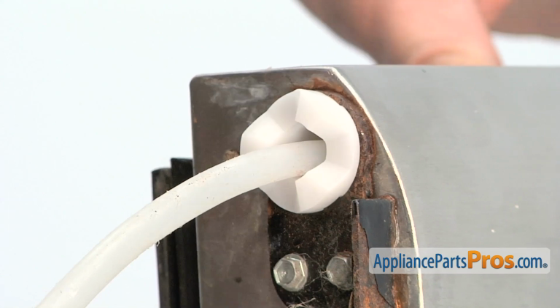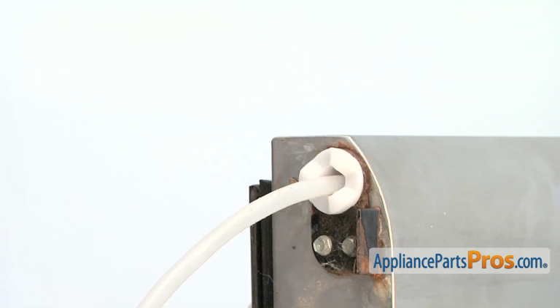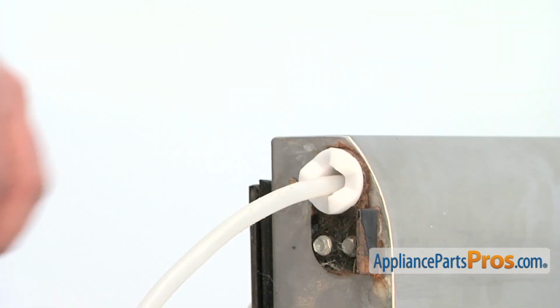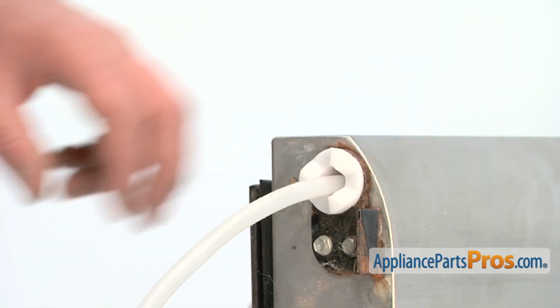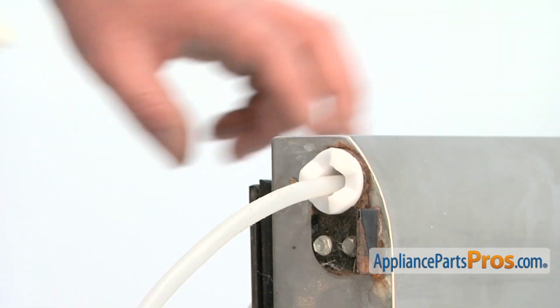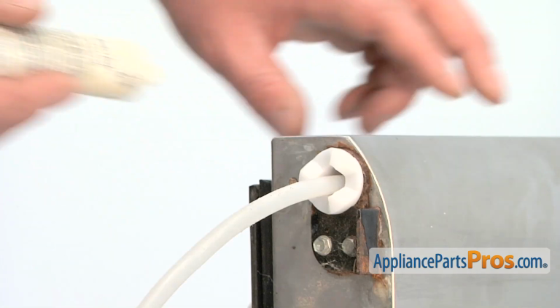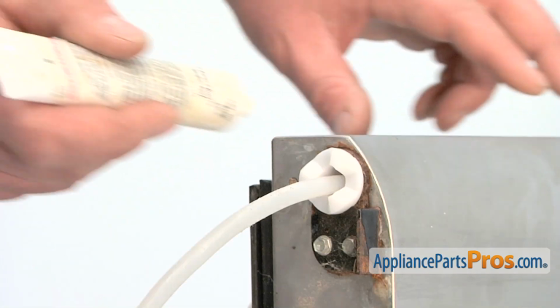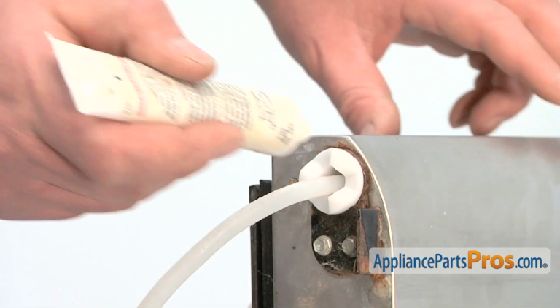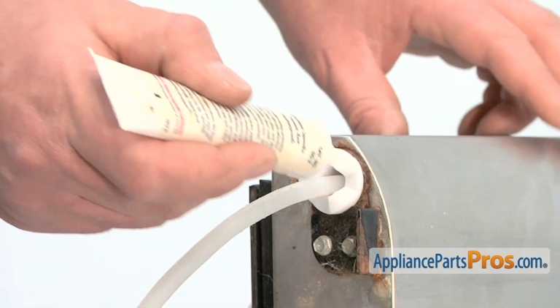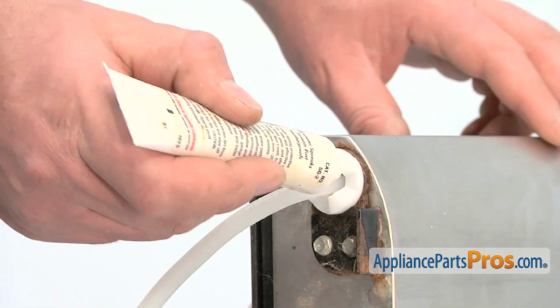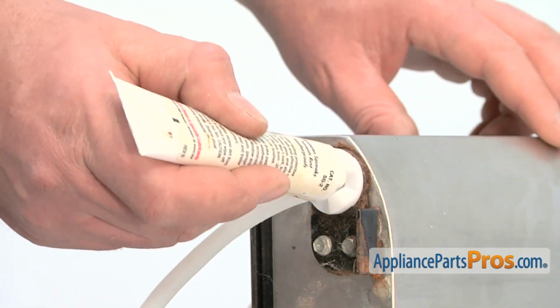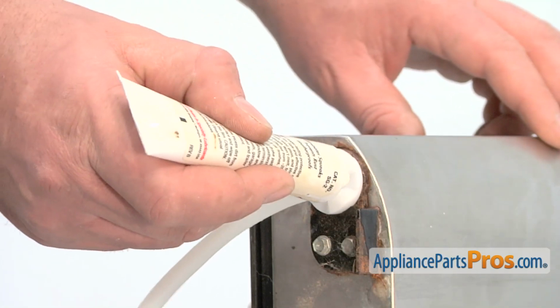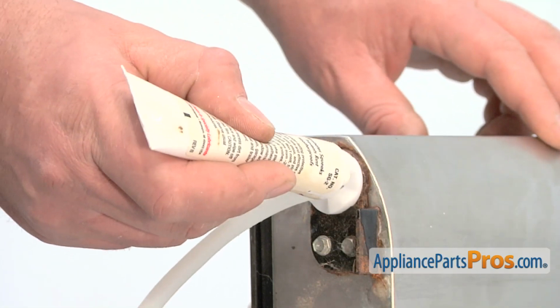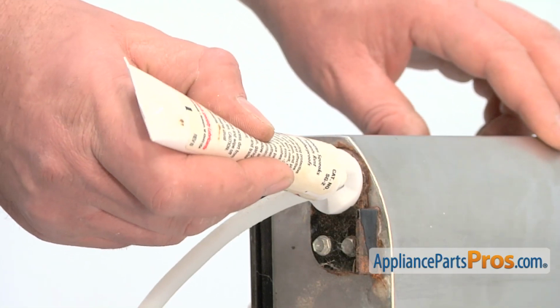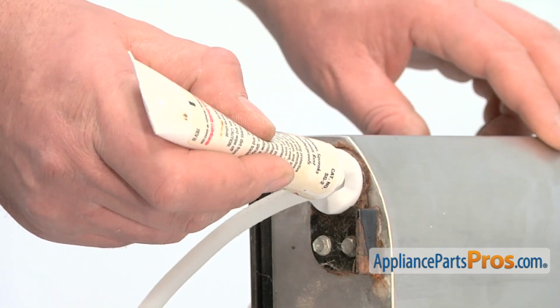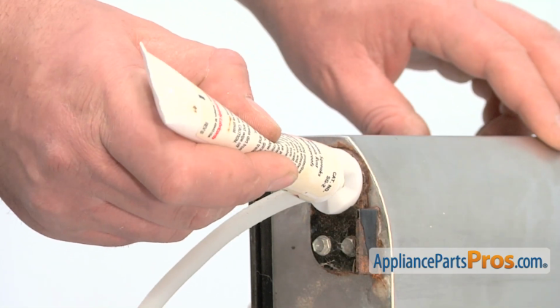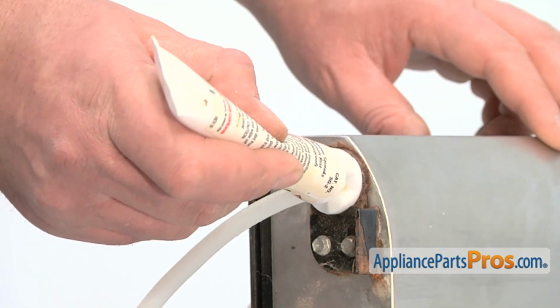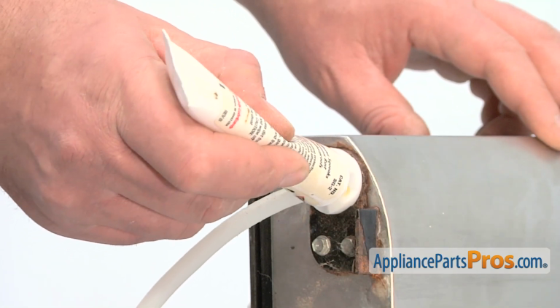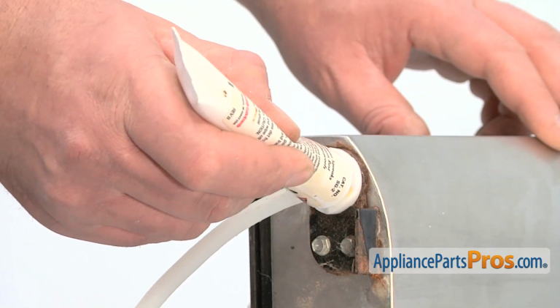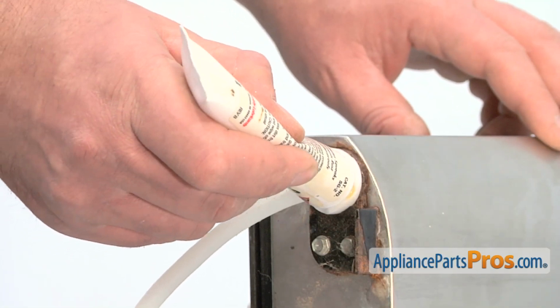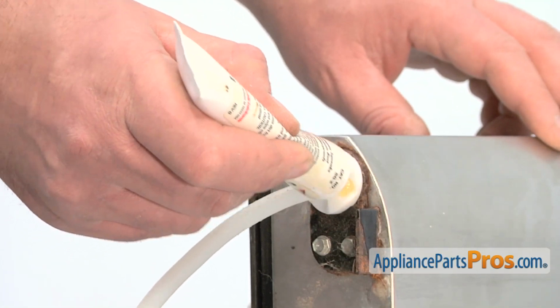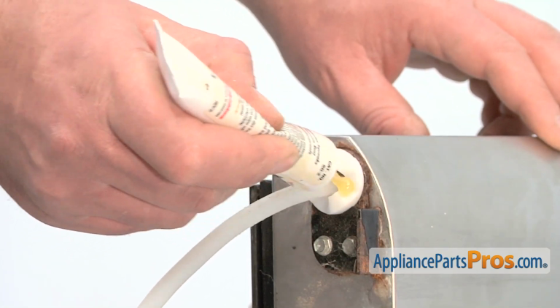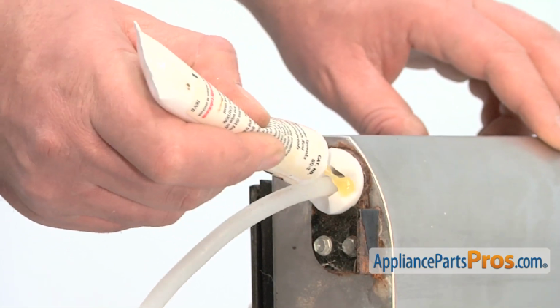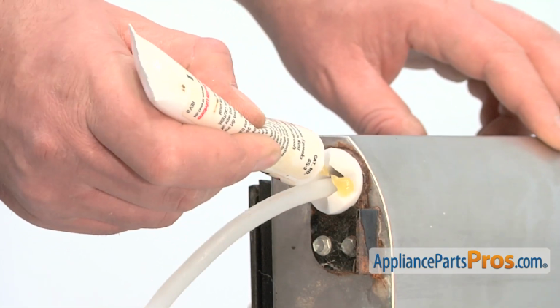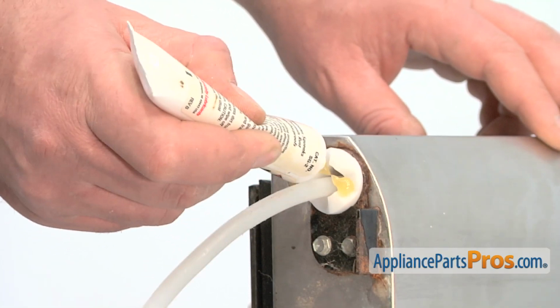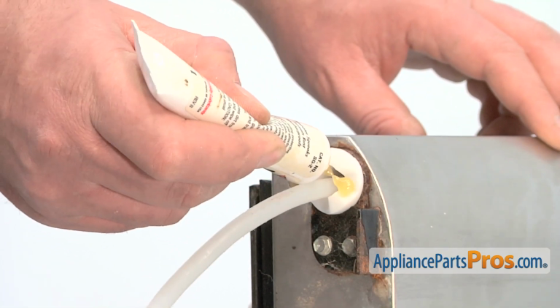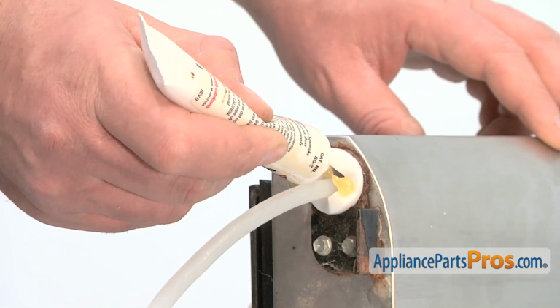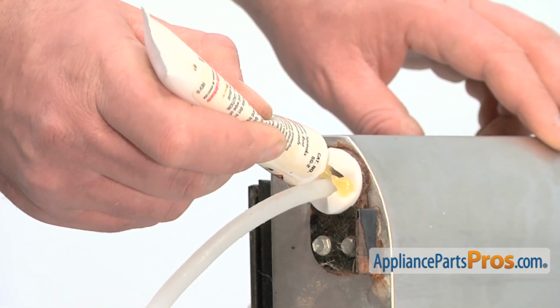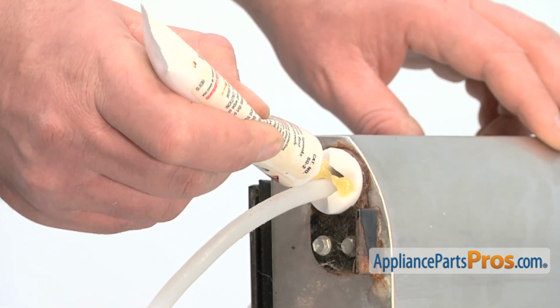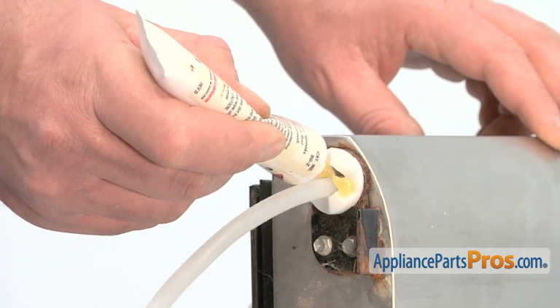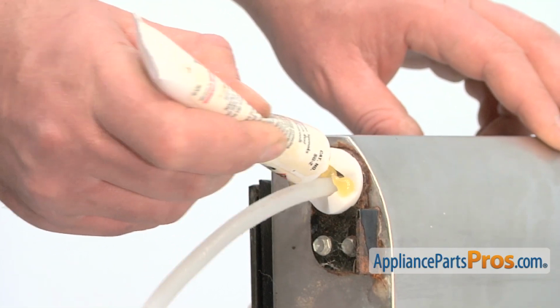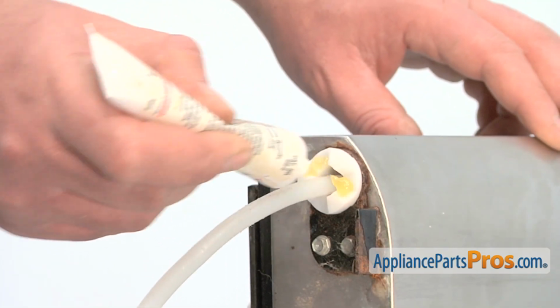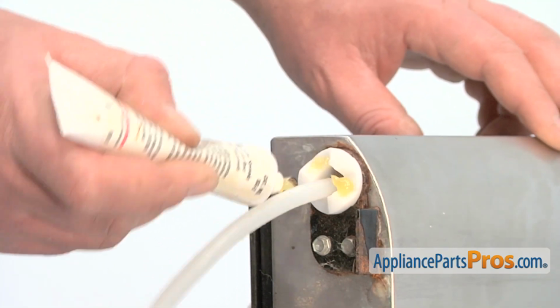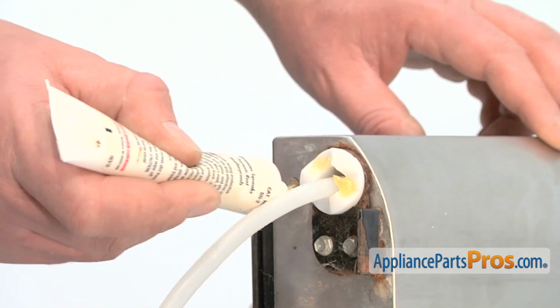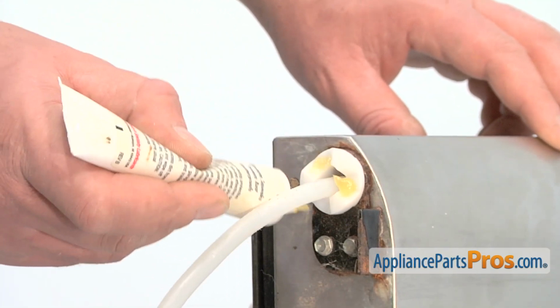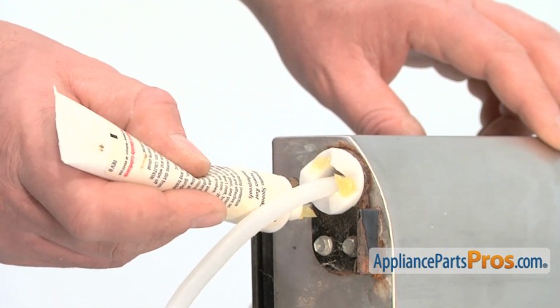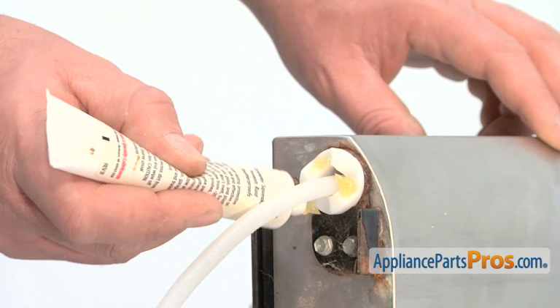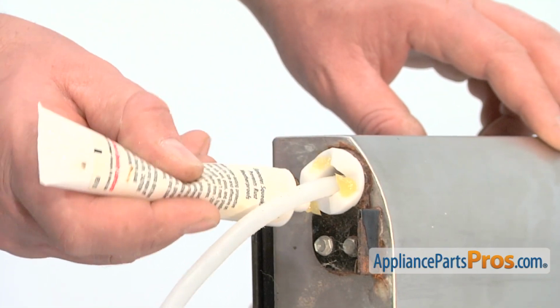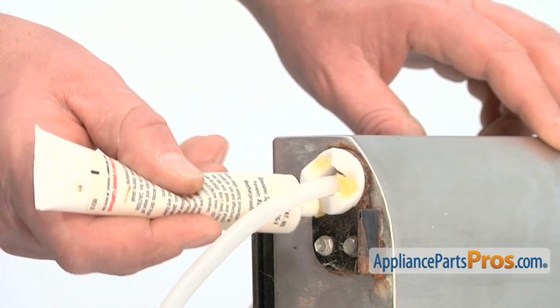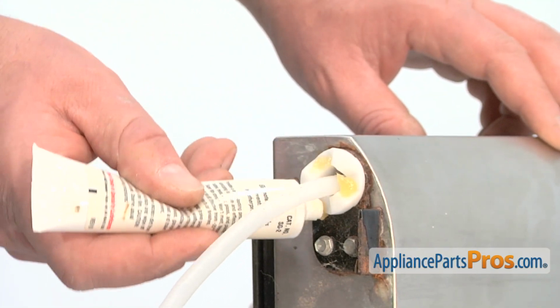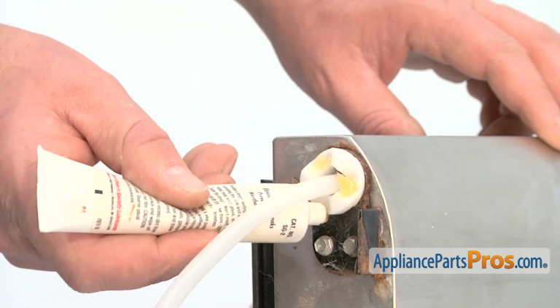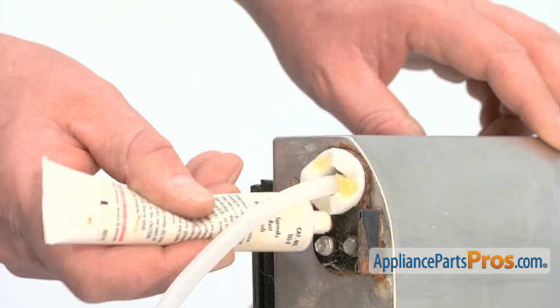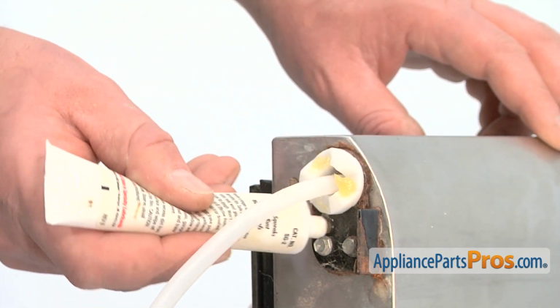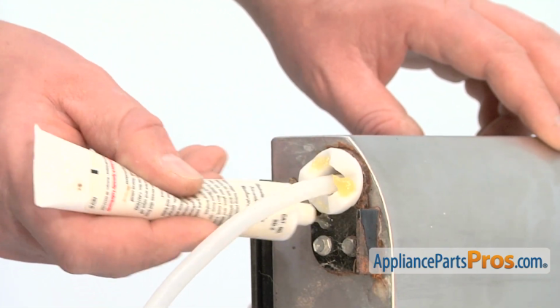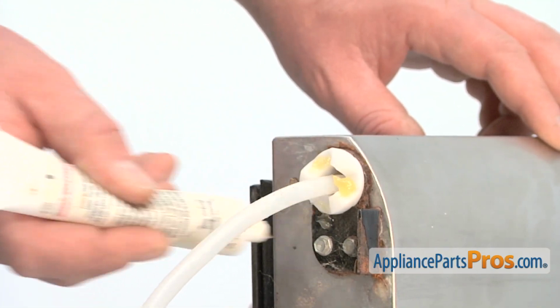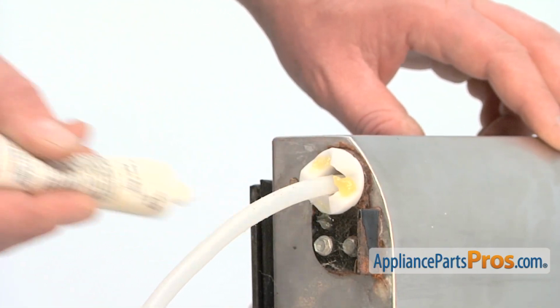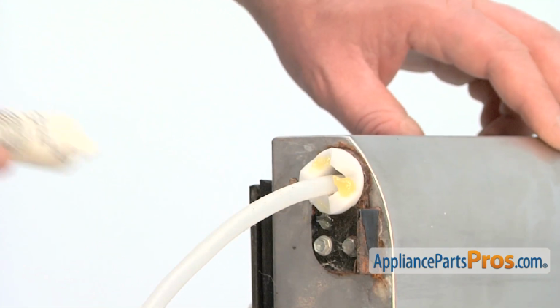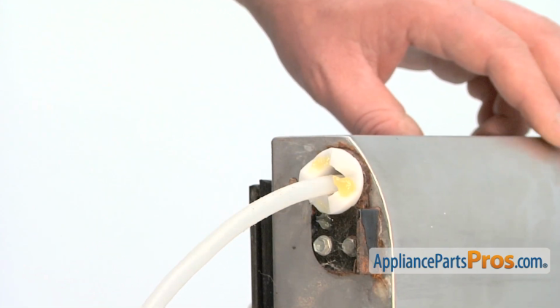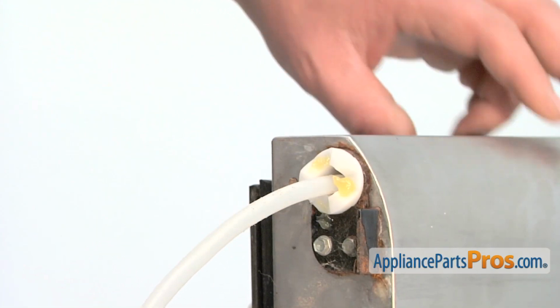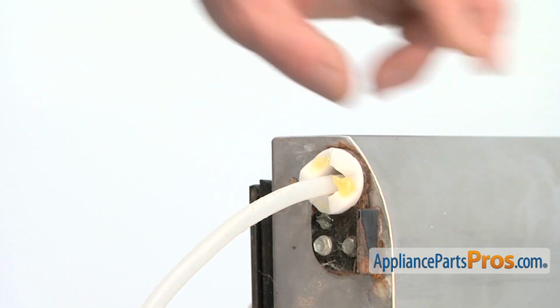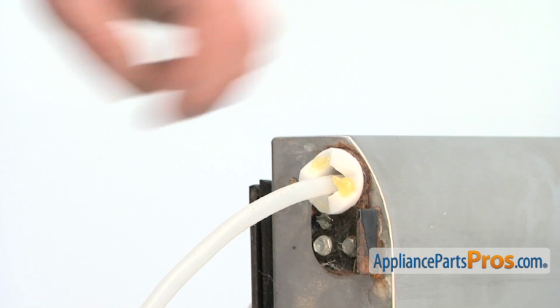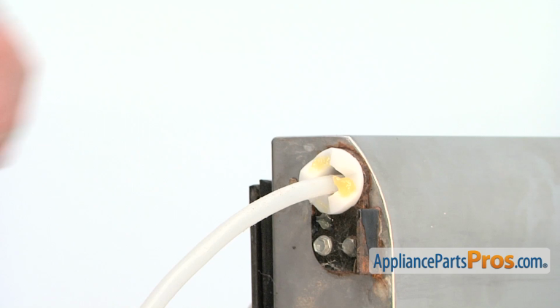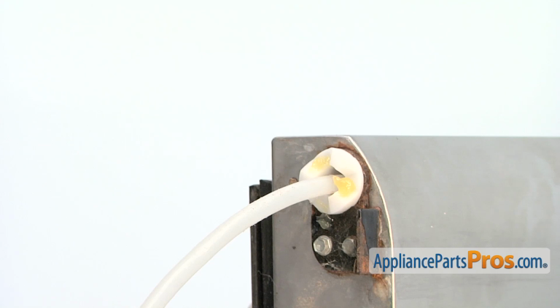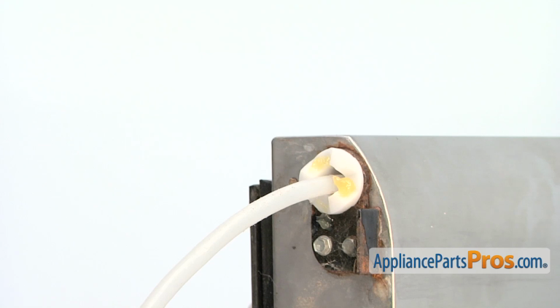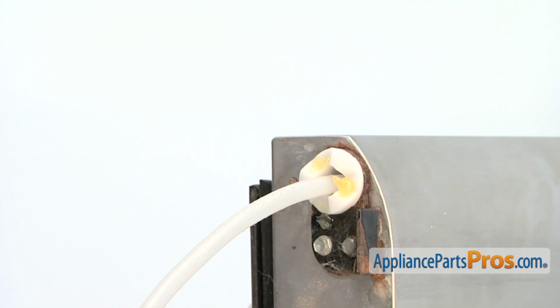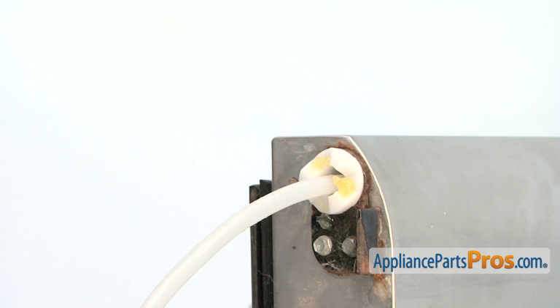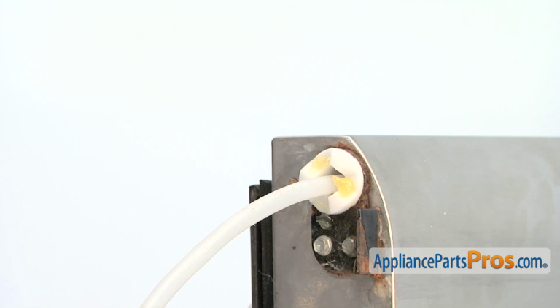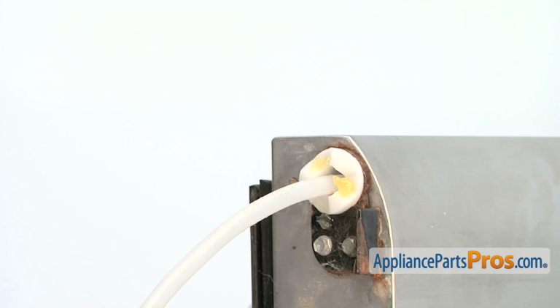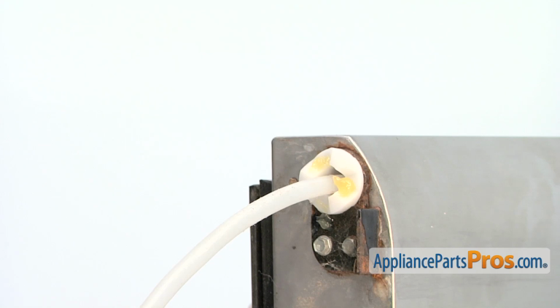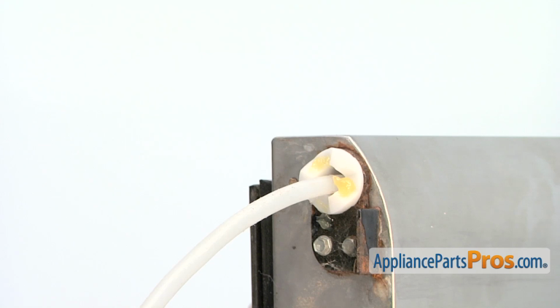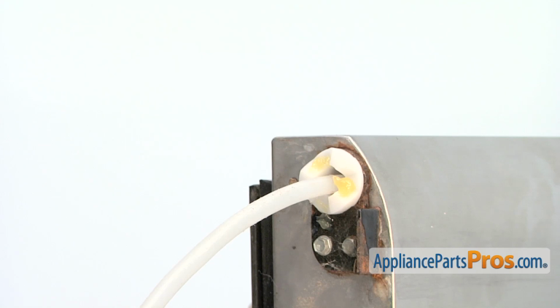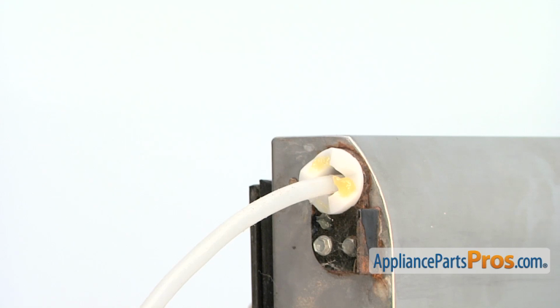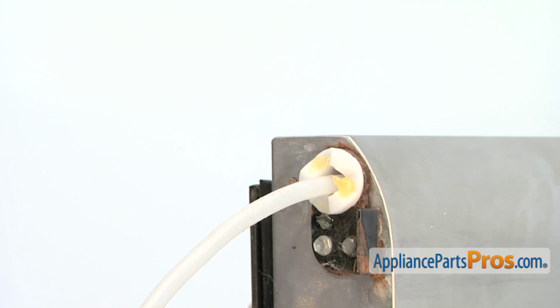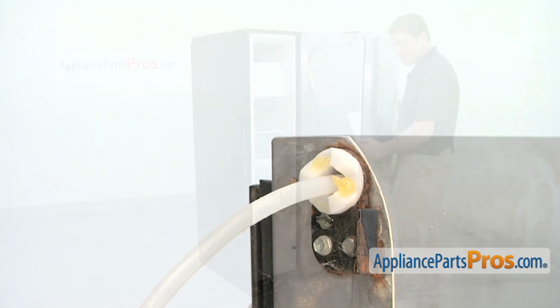Add a dab of grease to the new hinge bearing to reduce friction when opening. Afterwards, you can turn the freezer door upright.